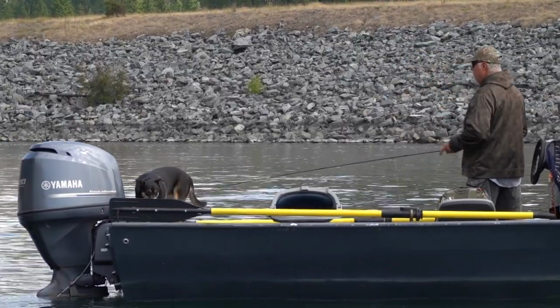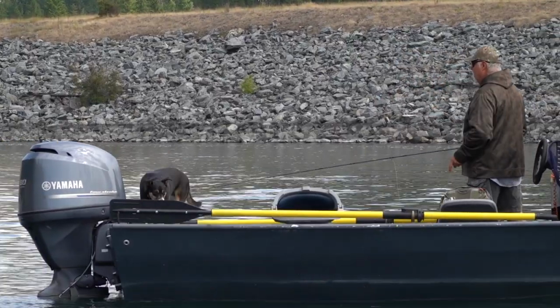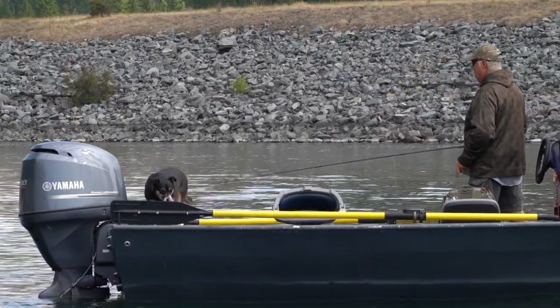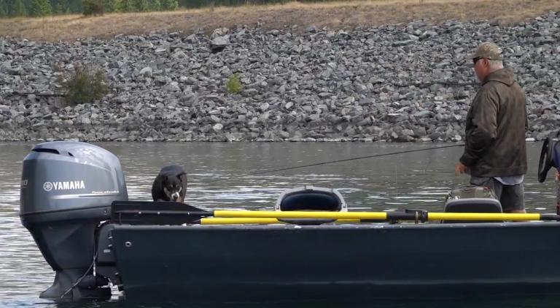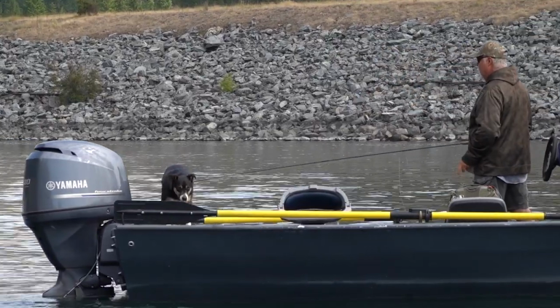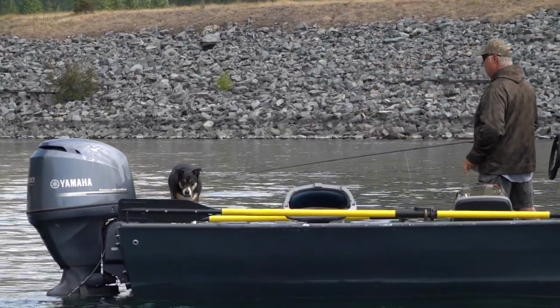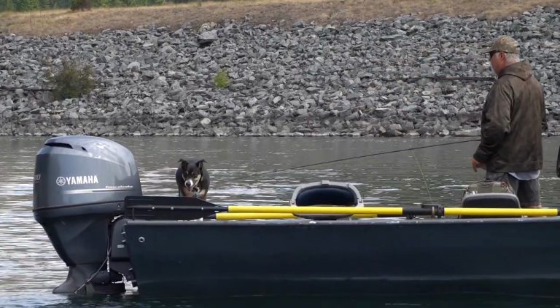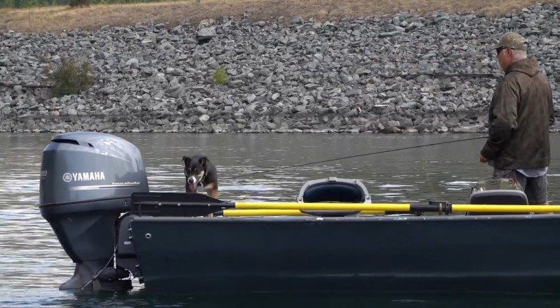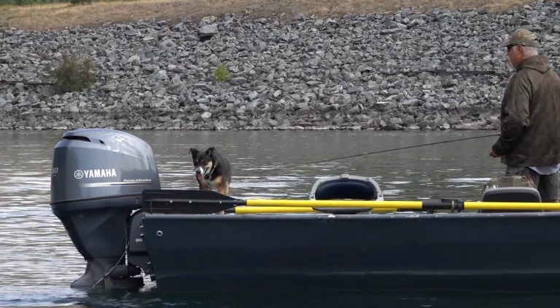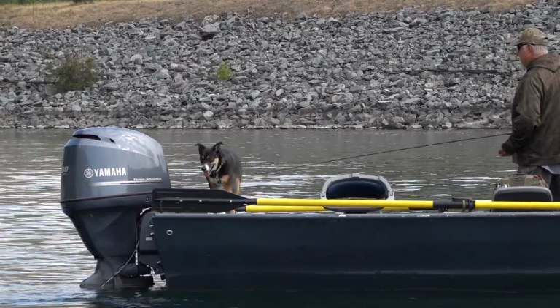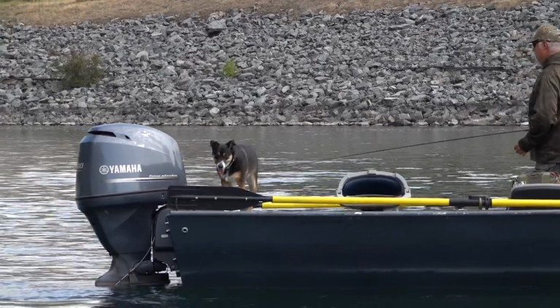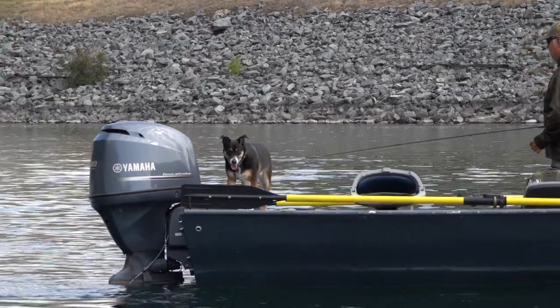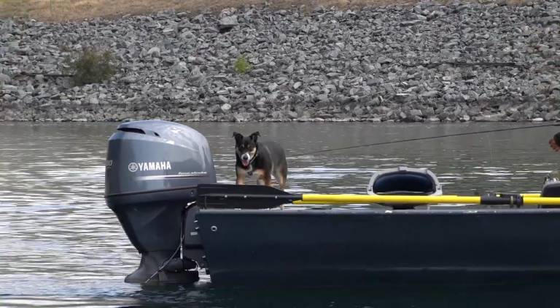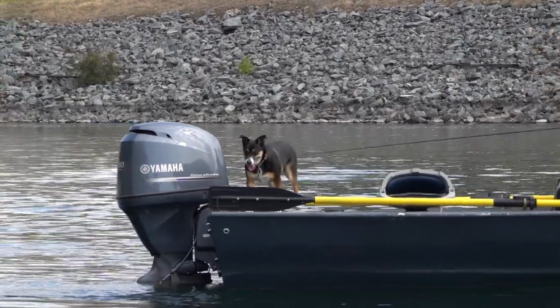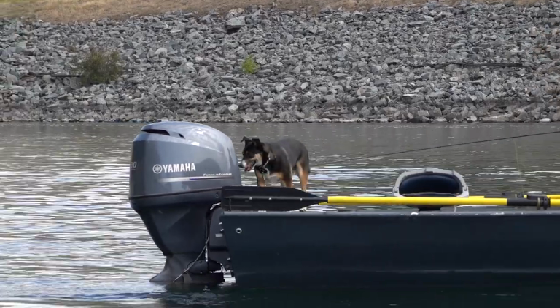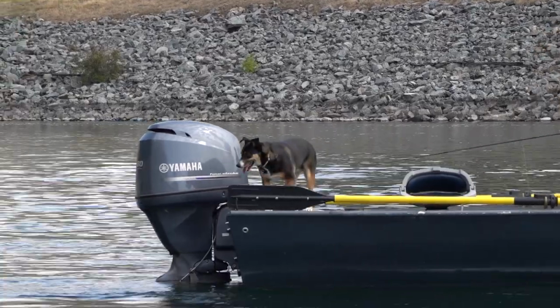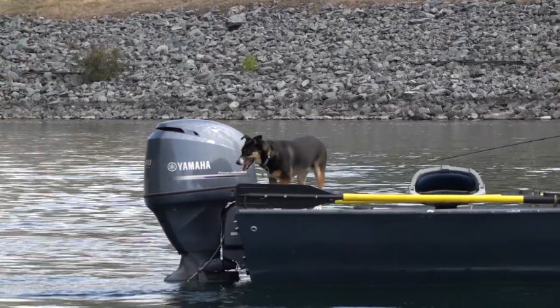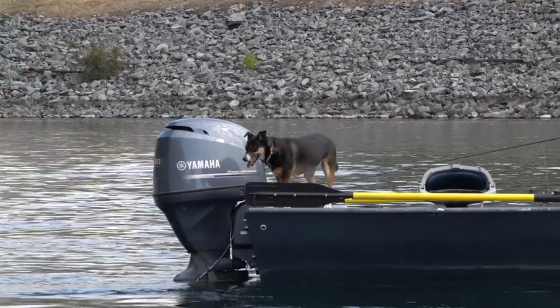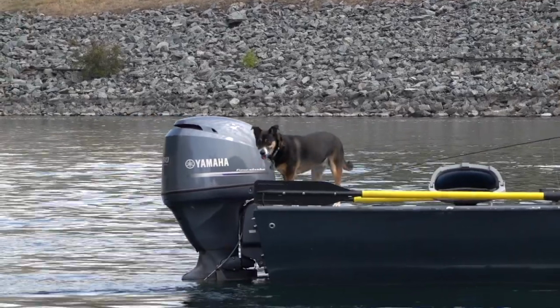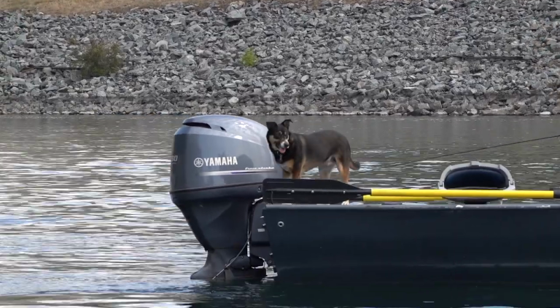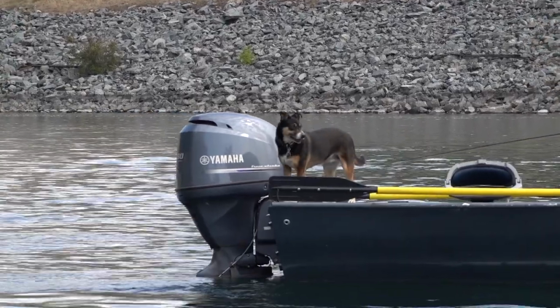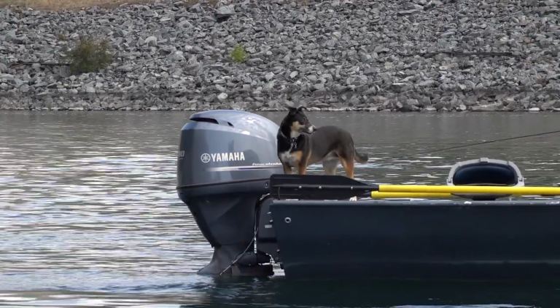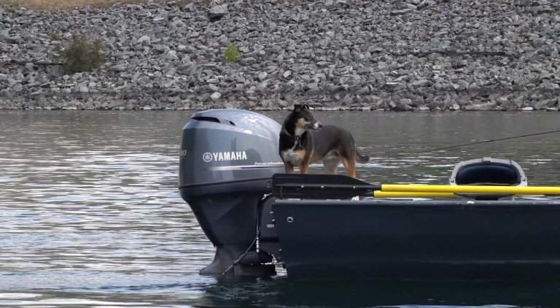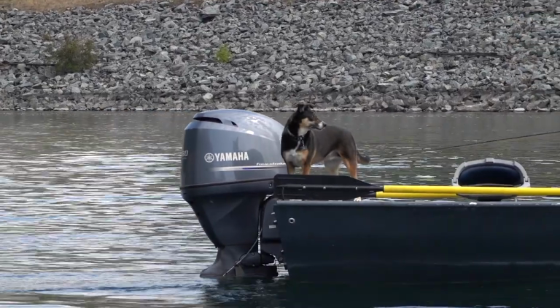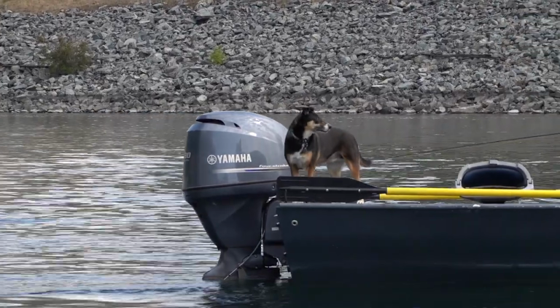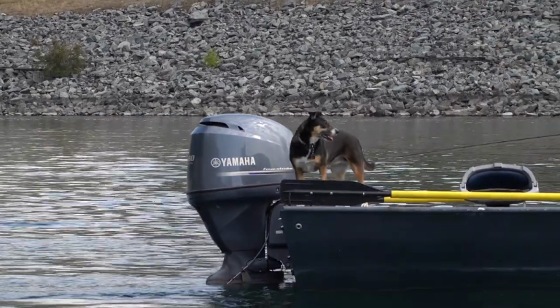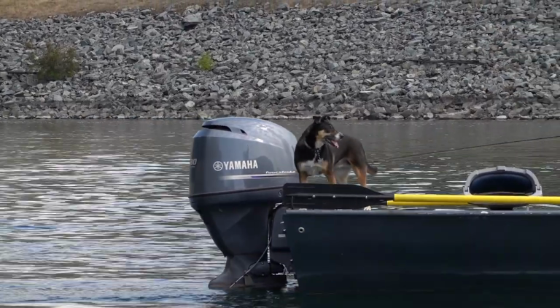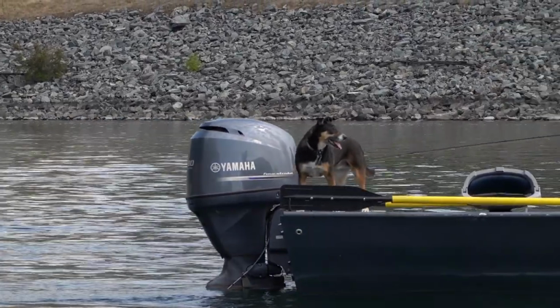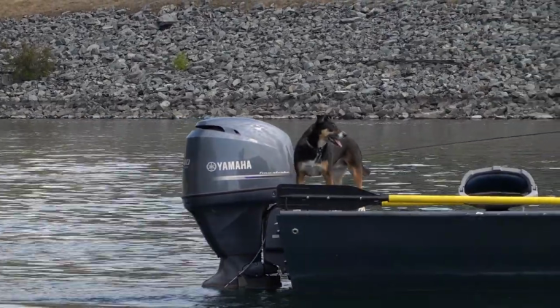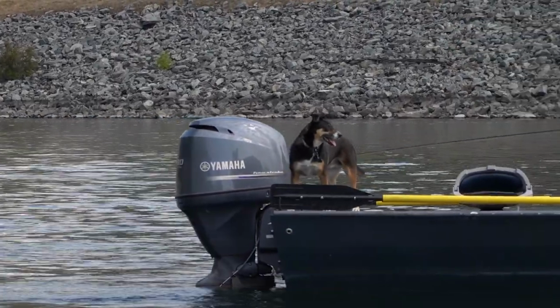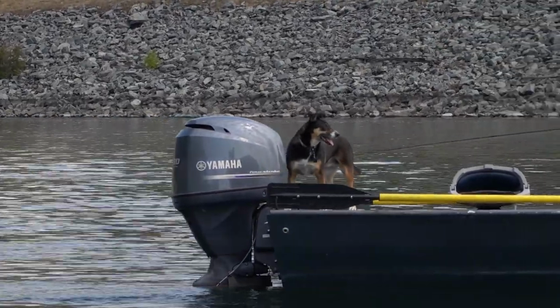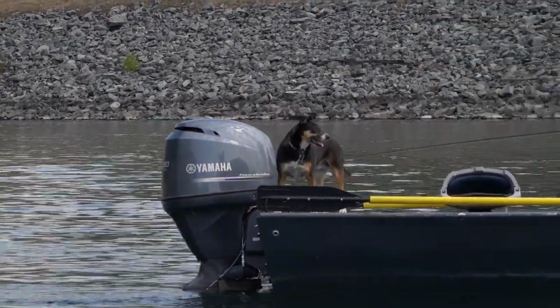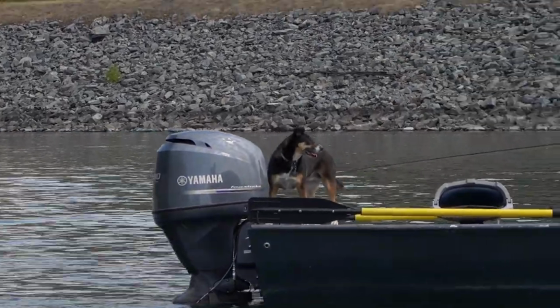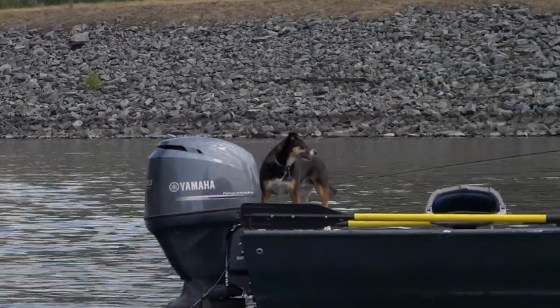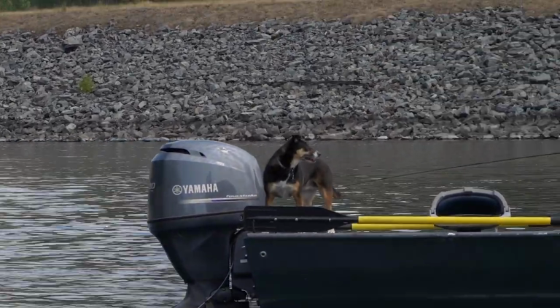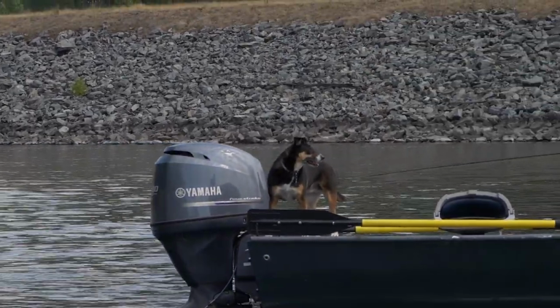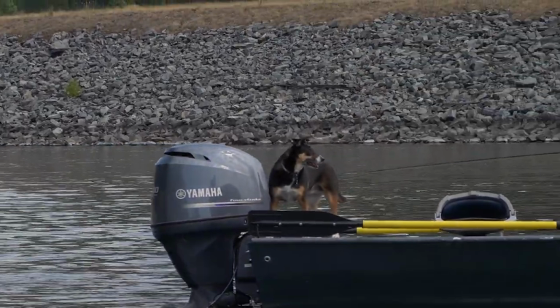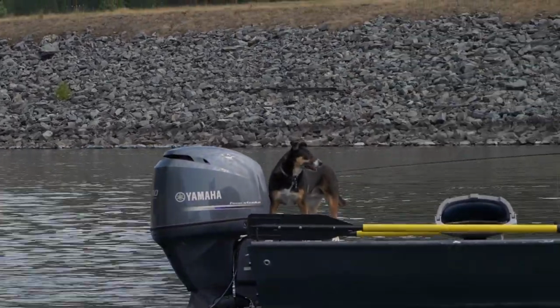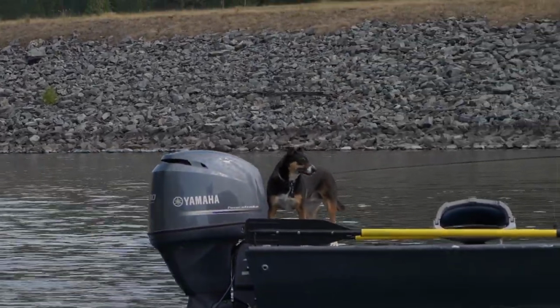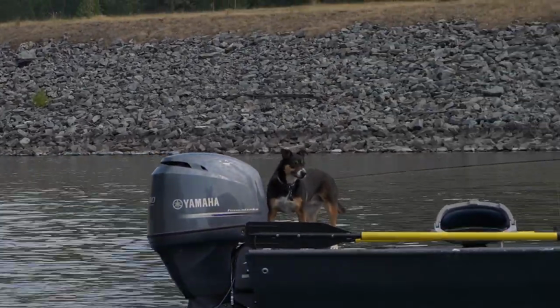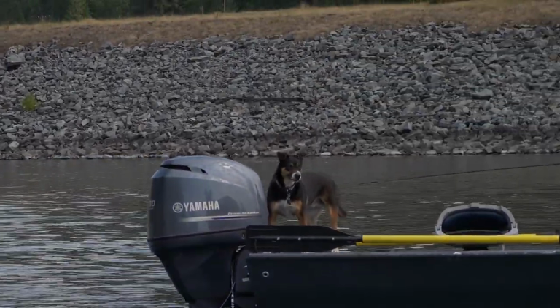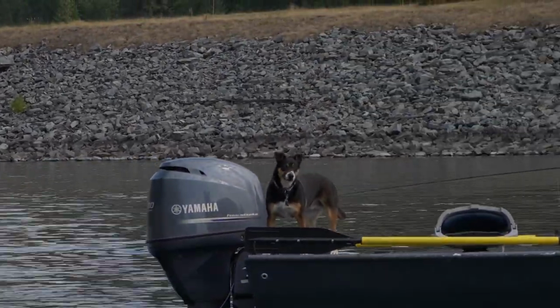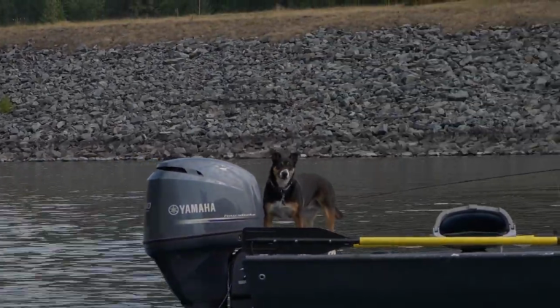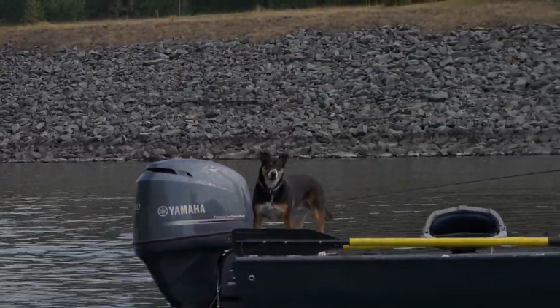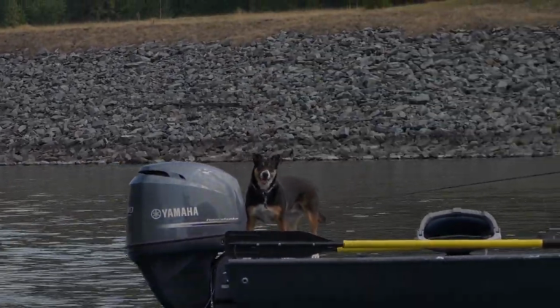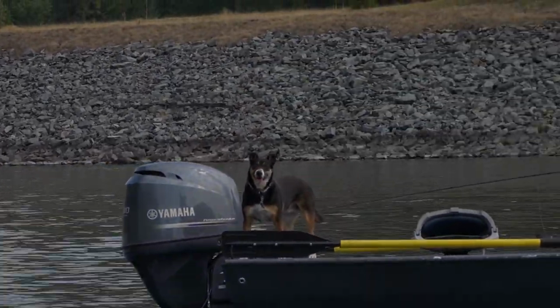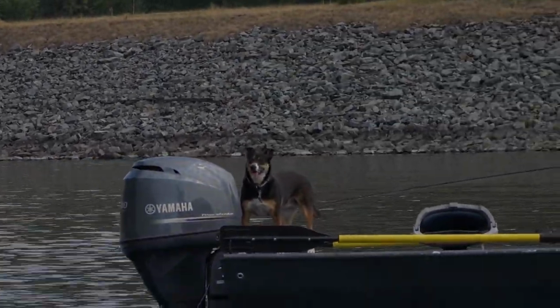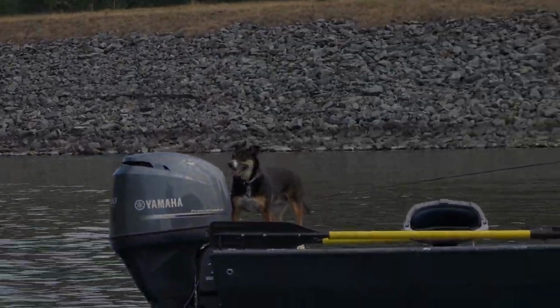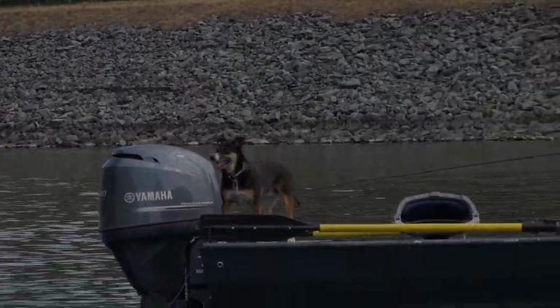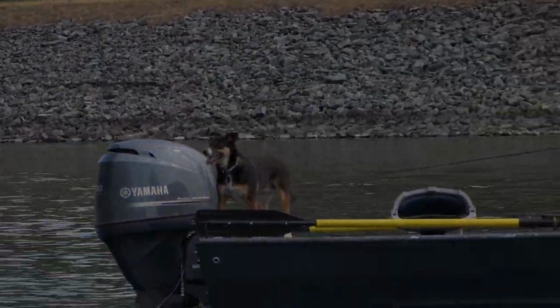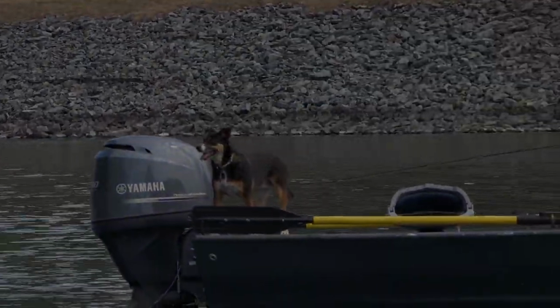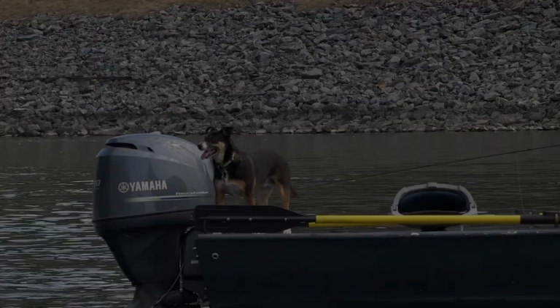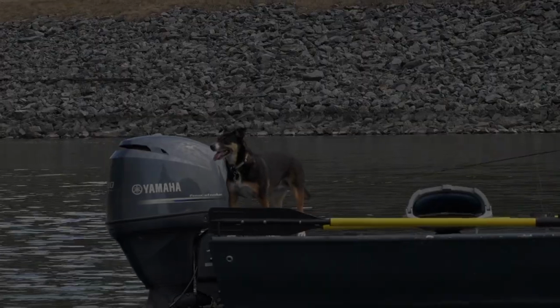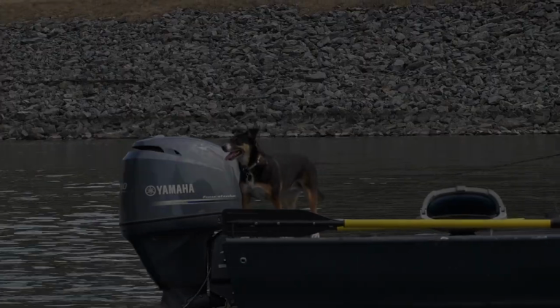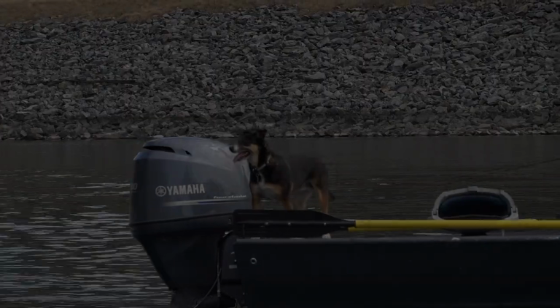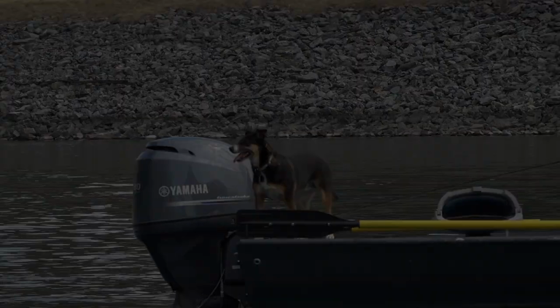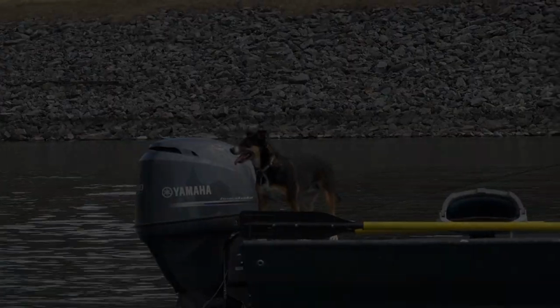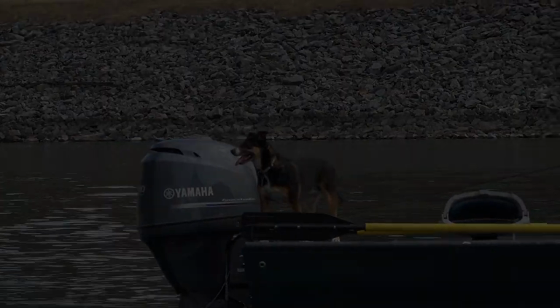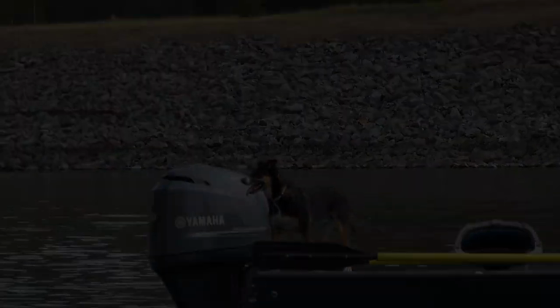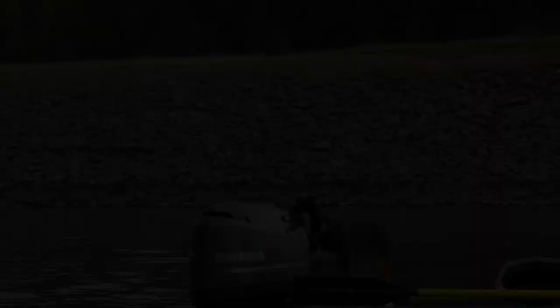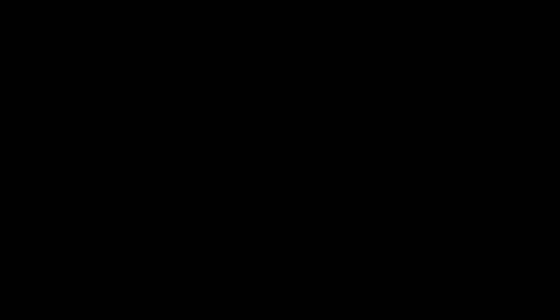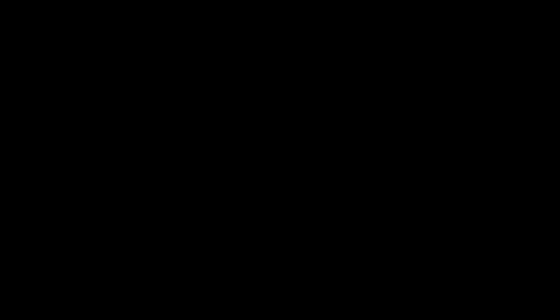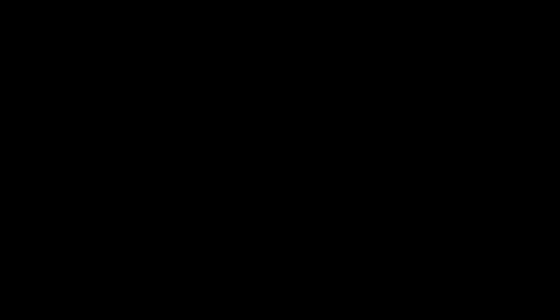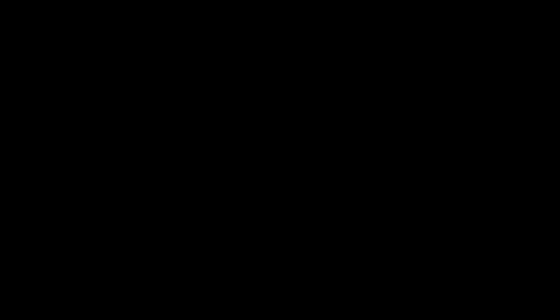She loves it — she just stares at the fish rises and gets all excited. She's a fisher dog.